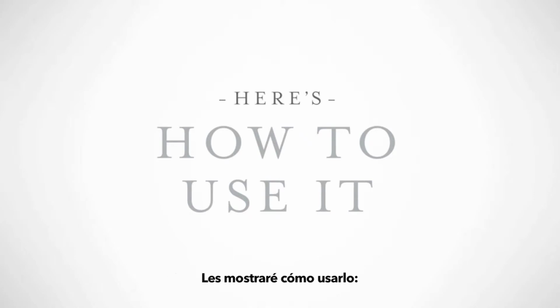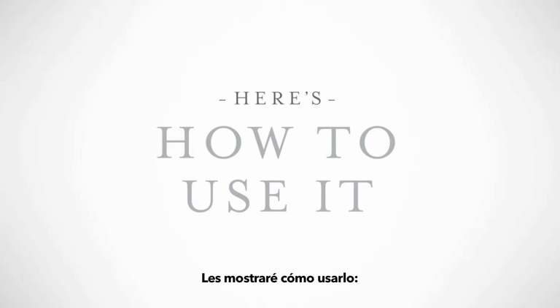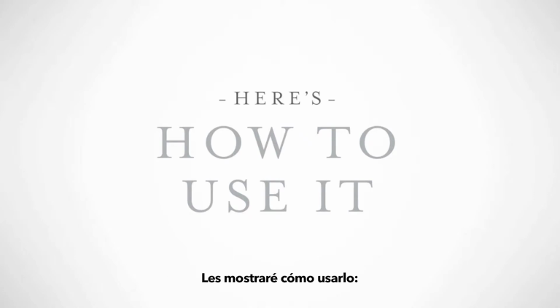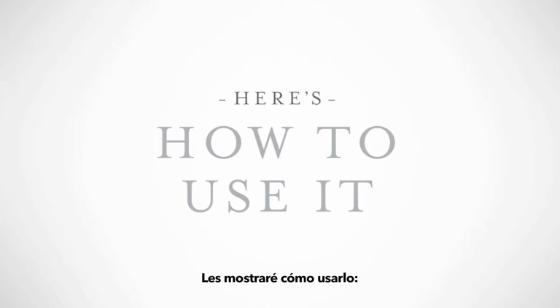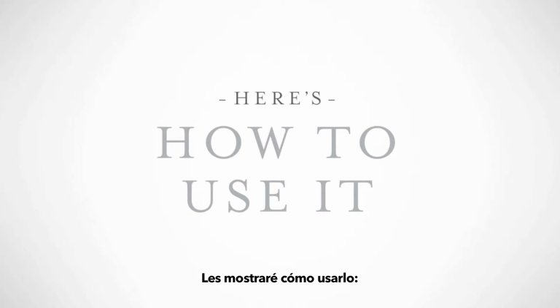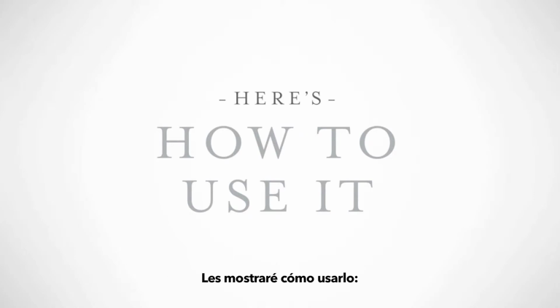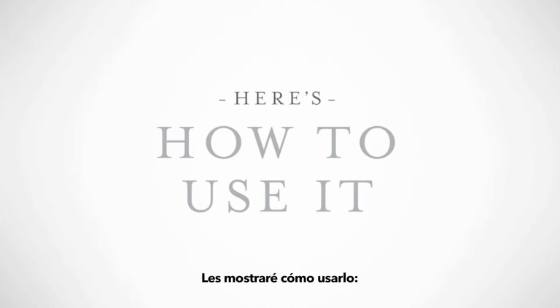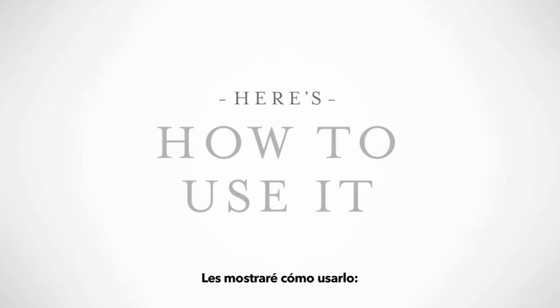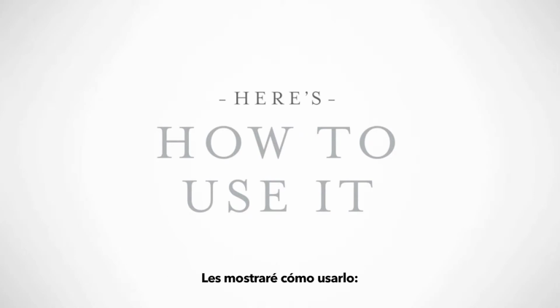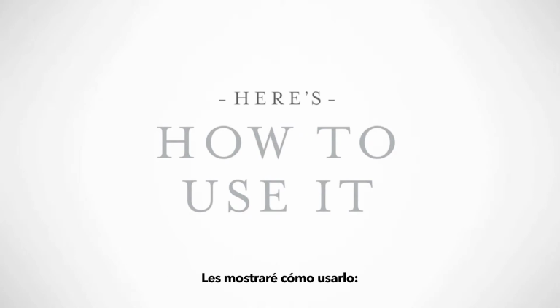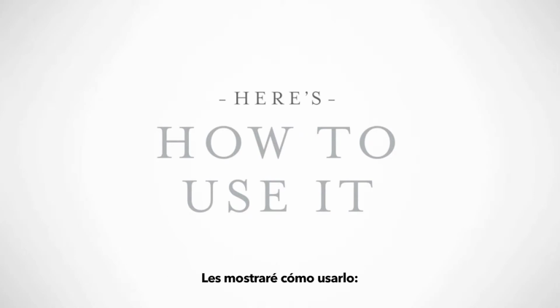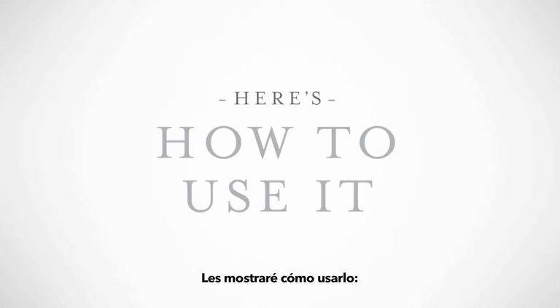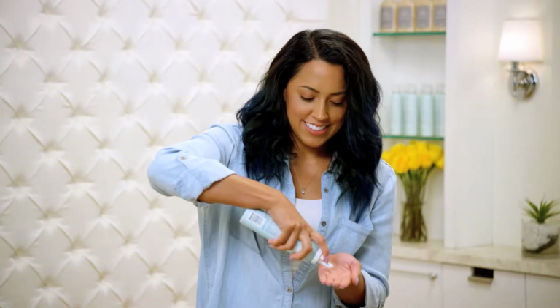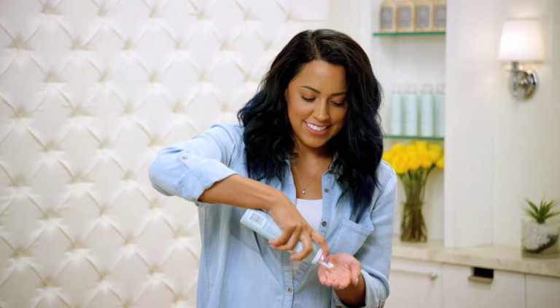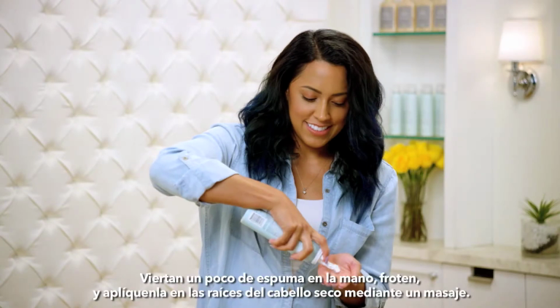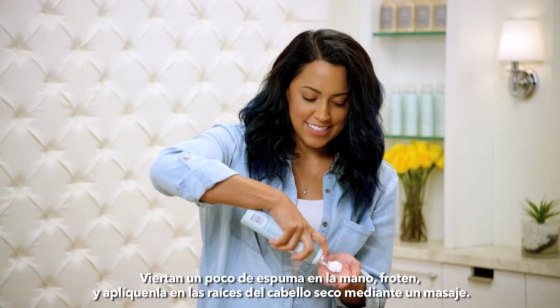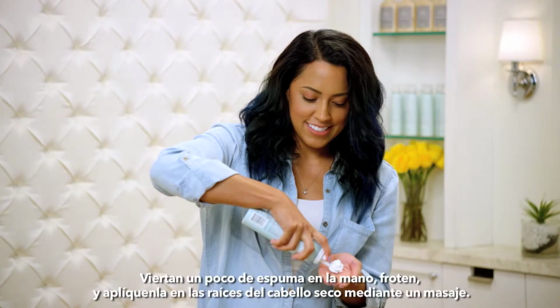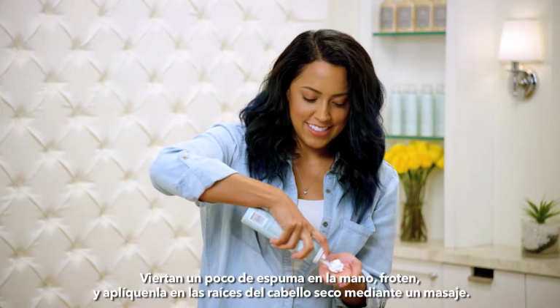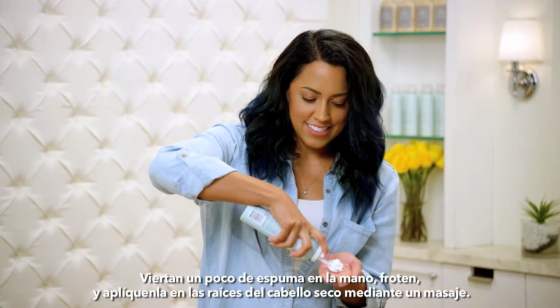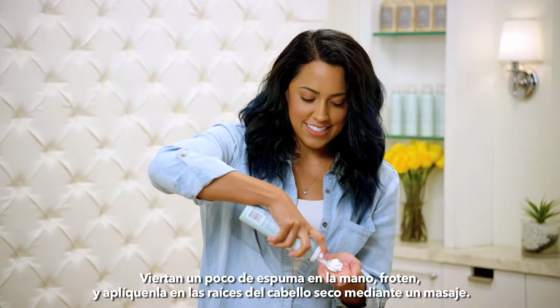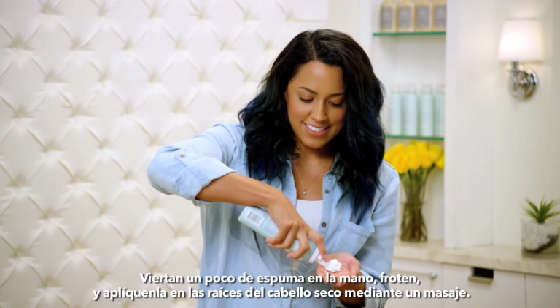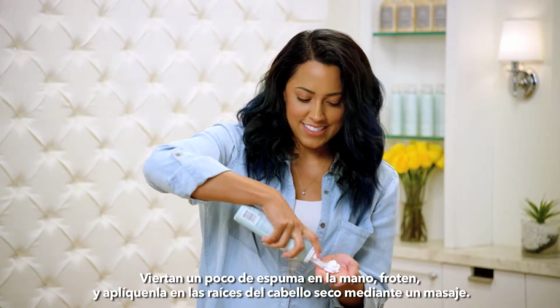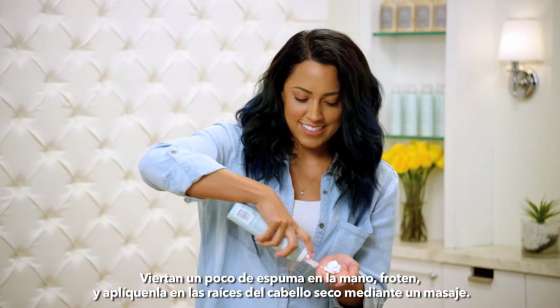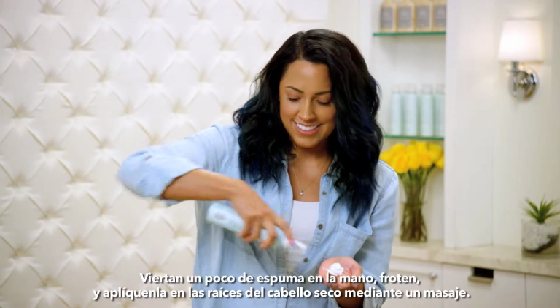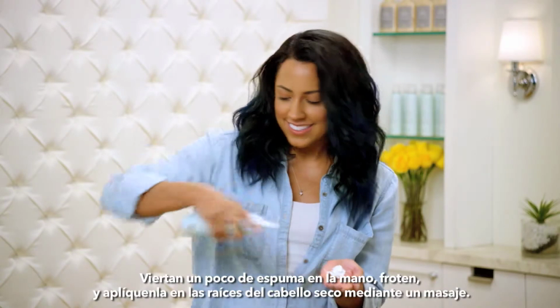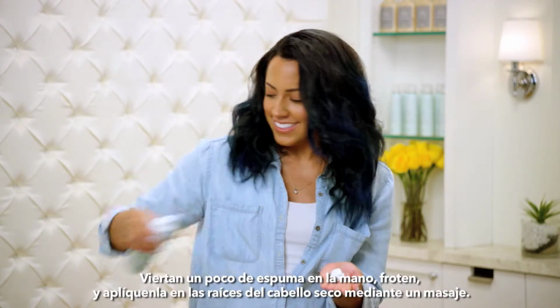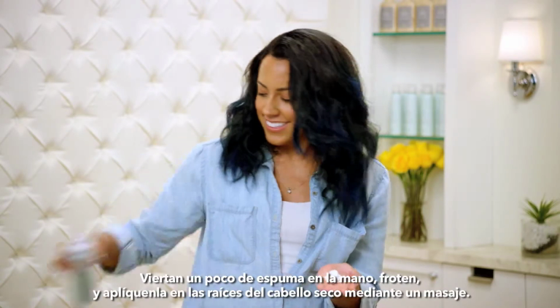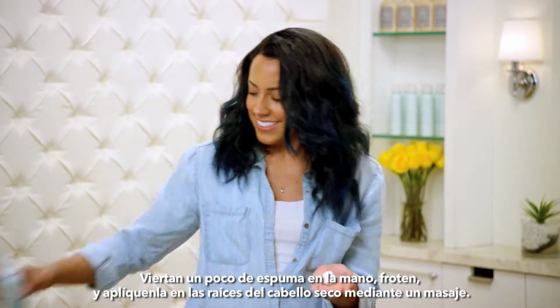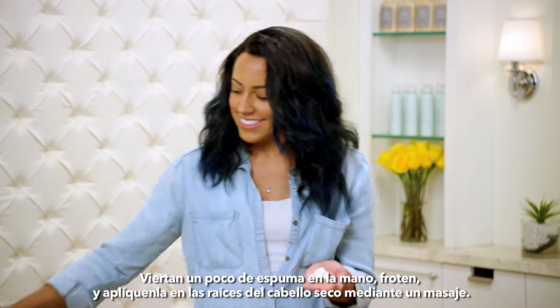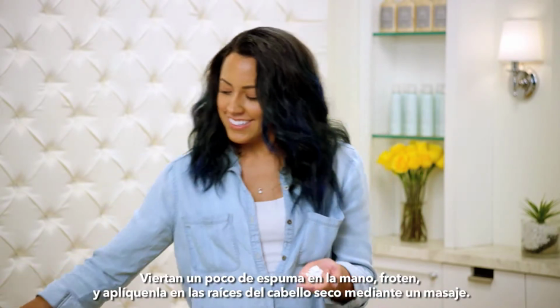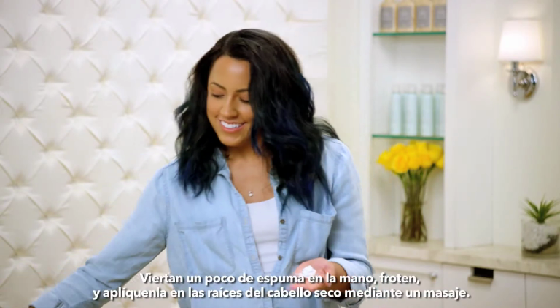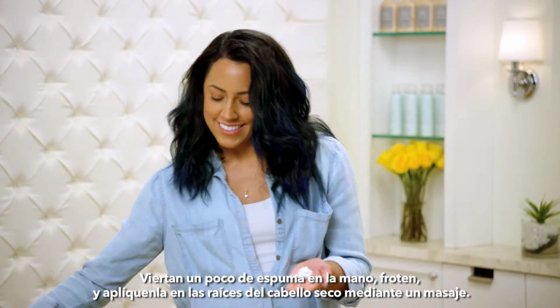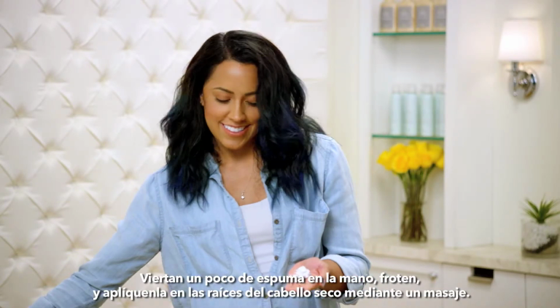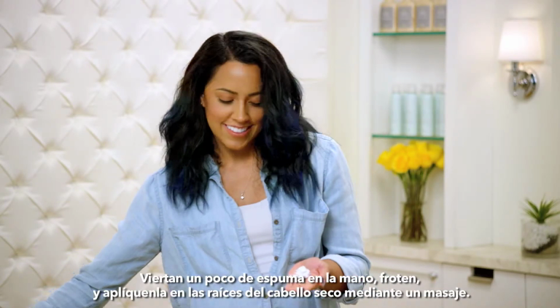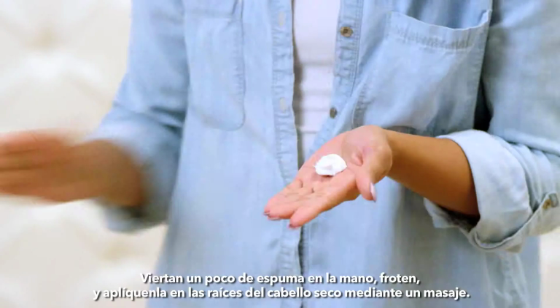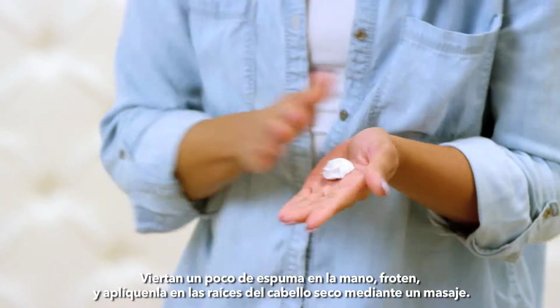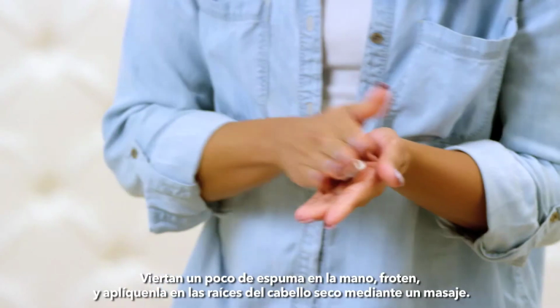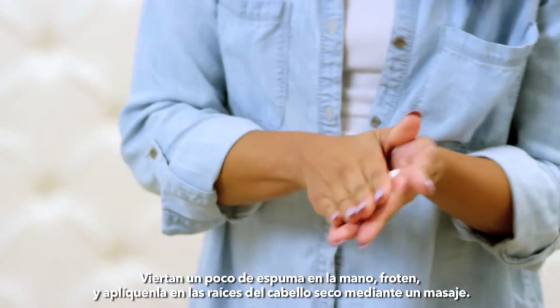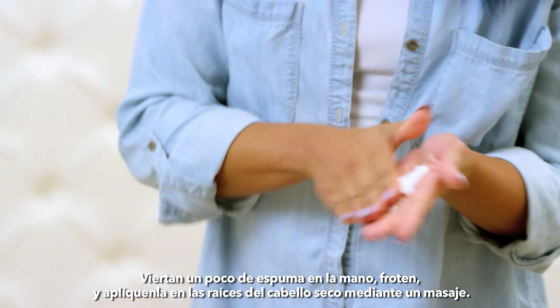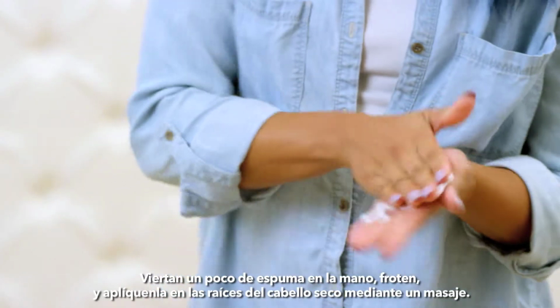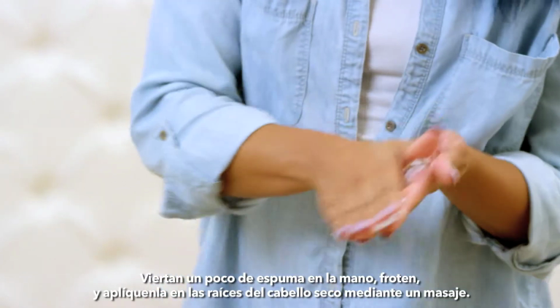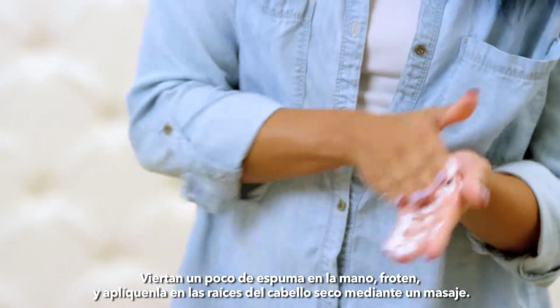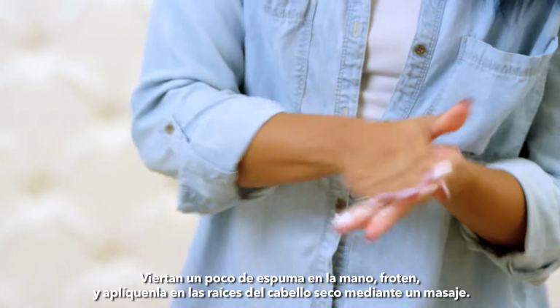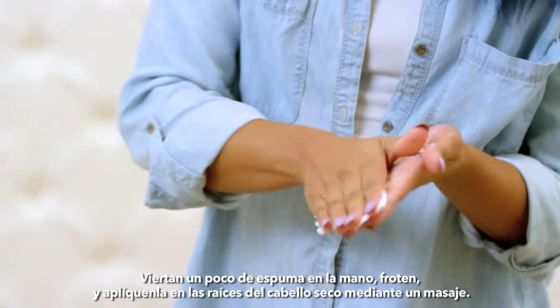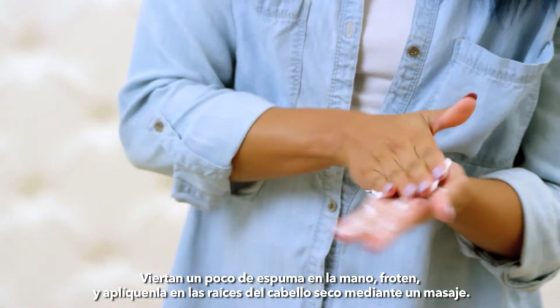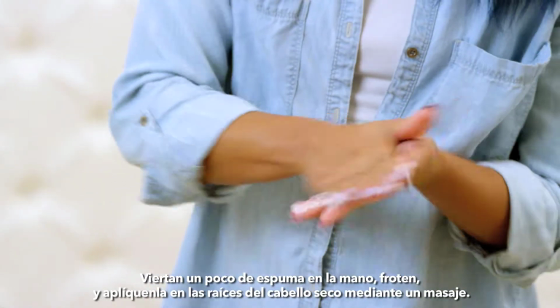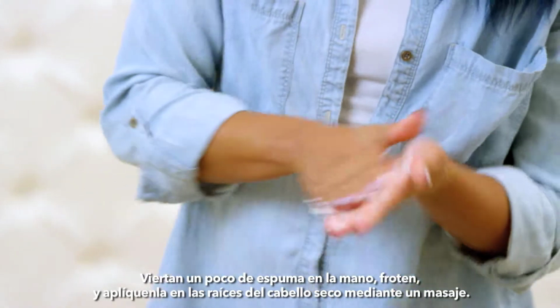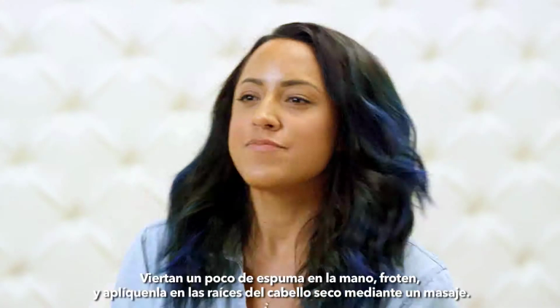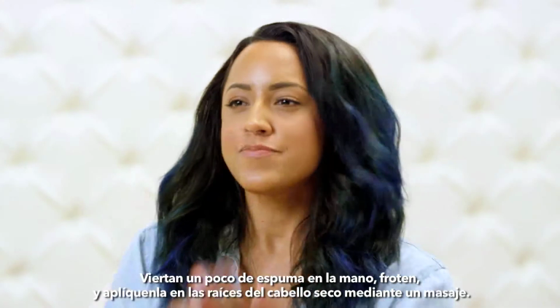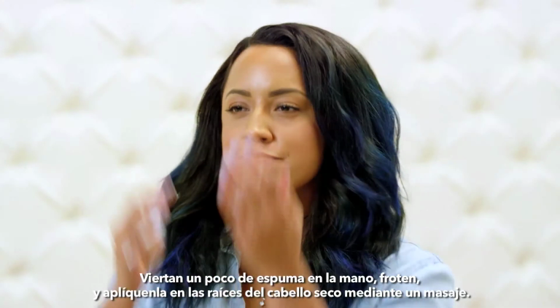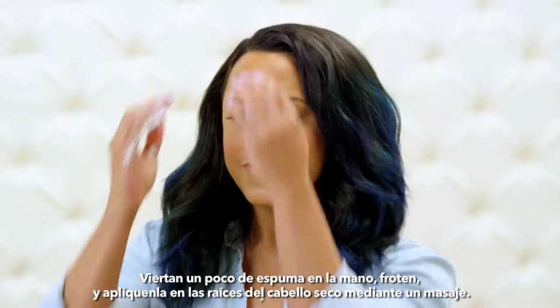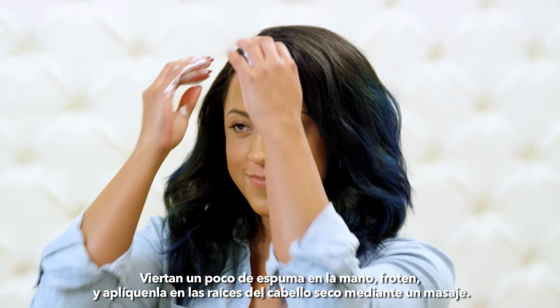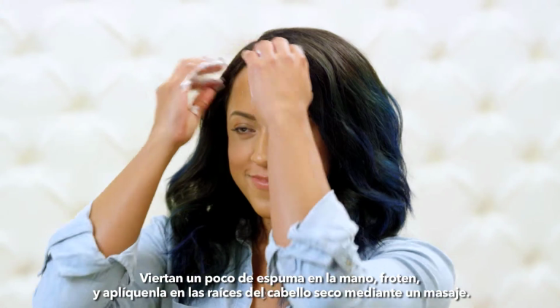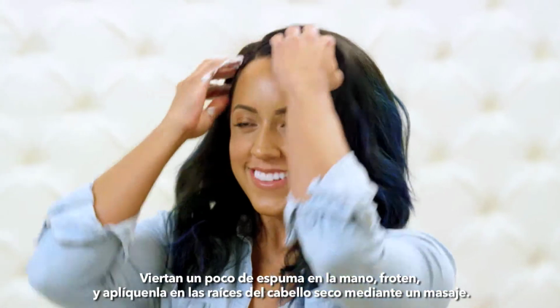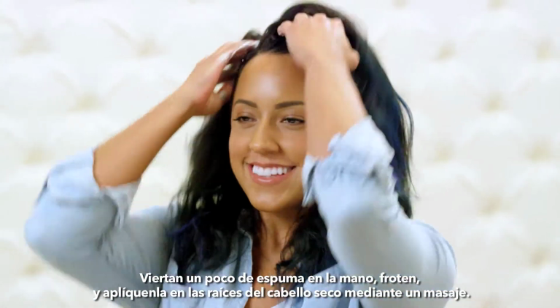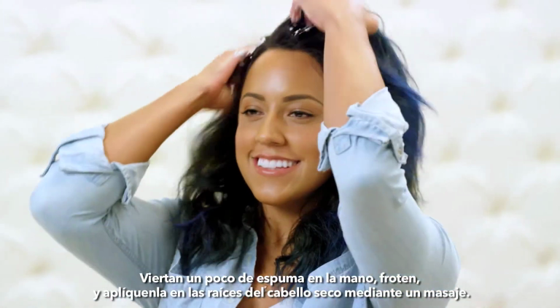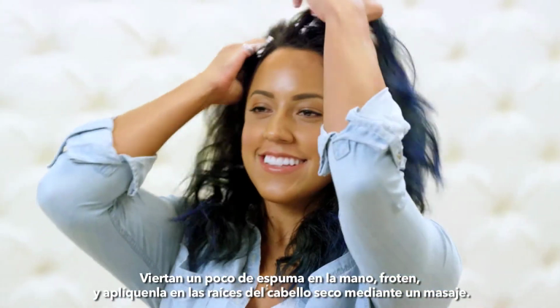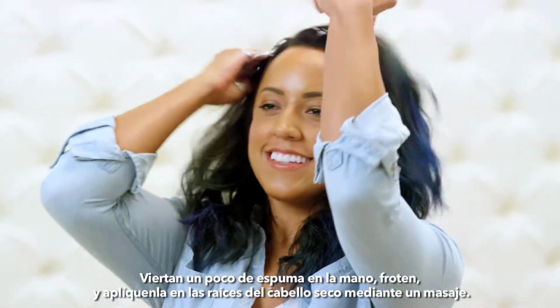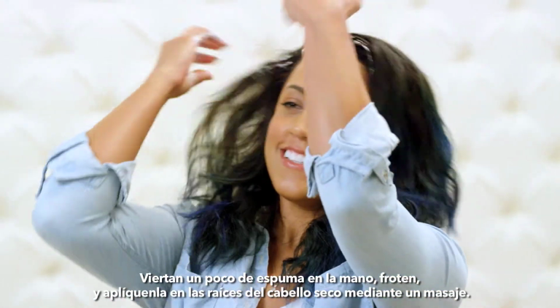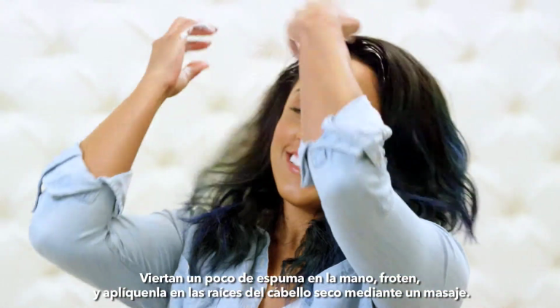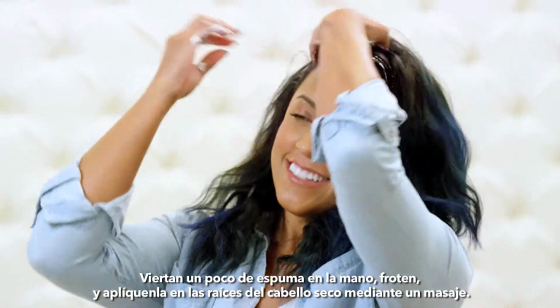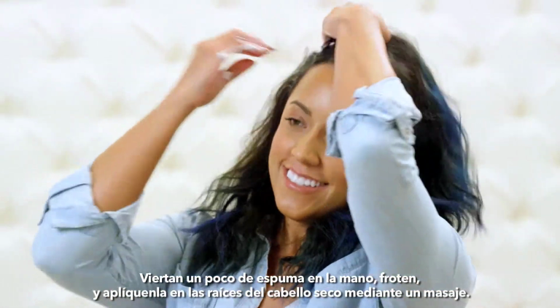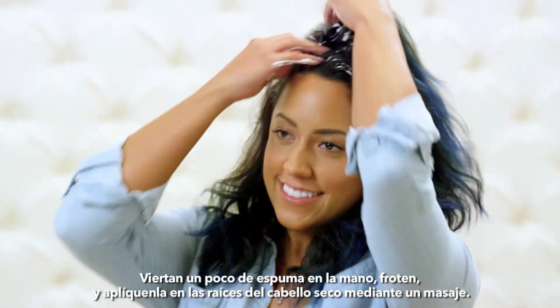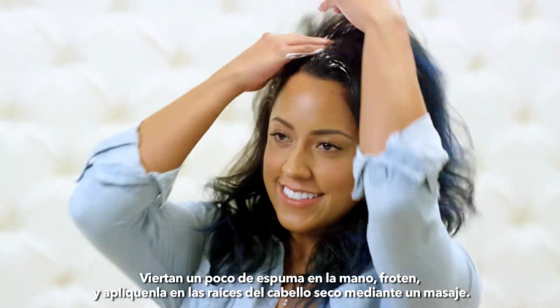Here's how to use it. Apply a dollop into the palm of your hands, rub together, and massage into dry hair at your roots.